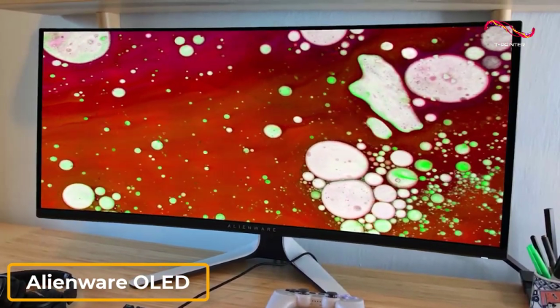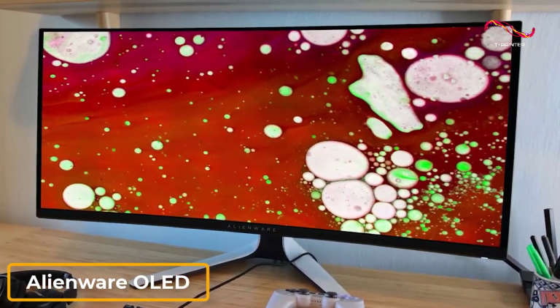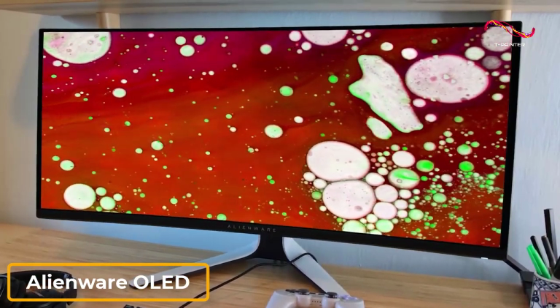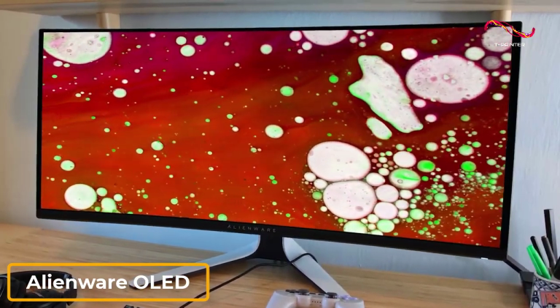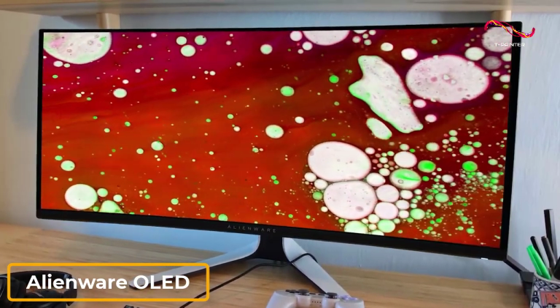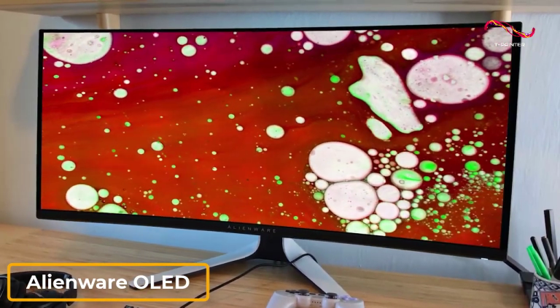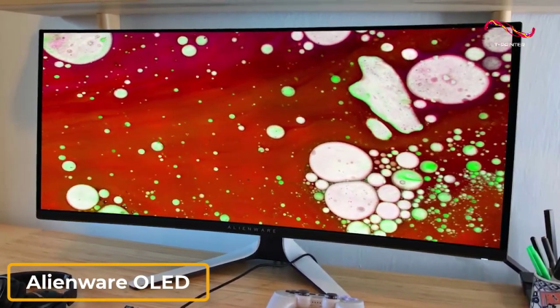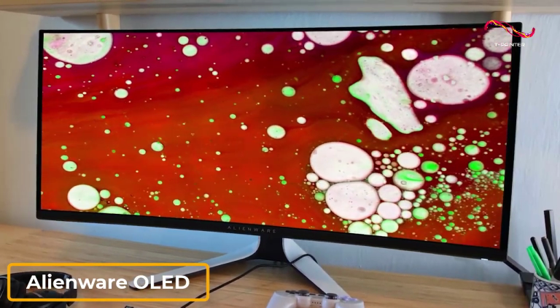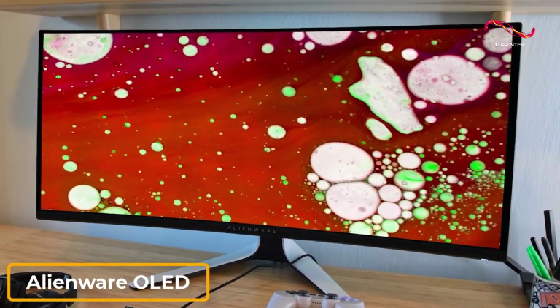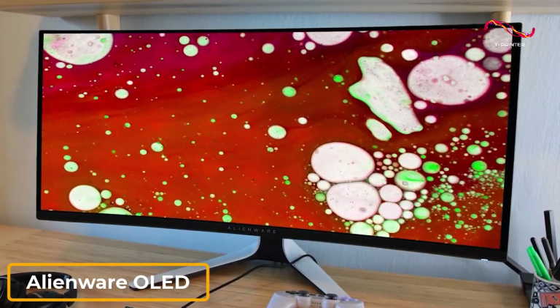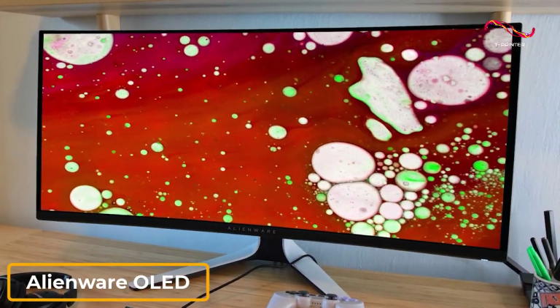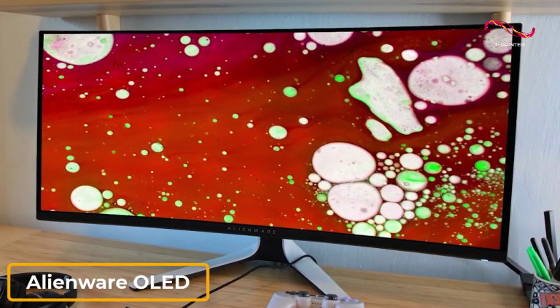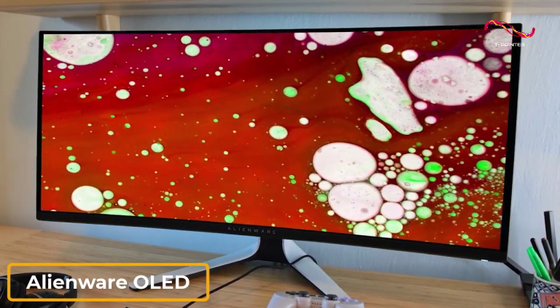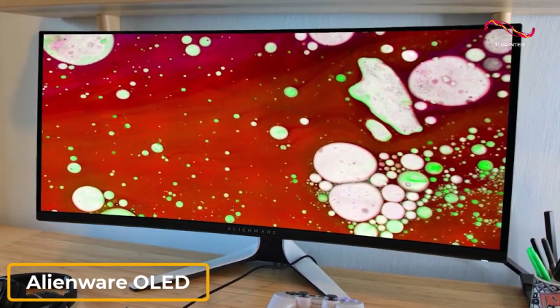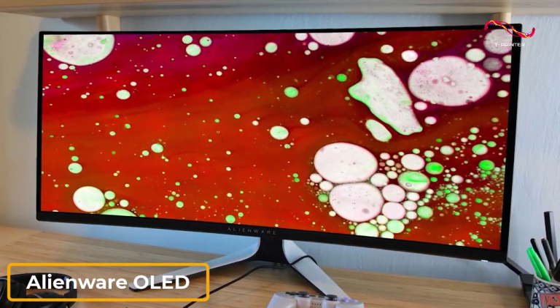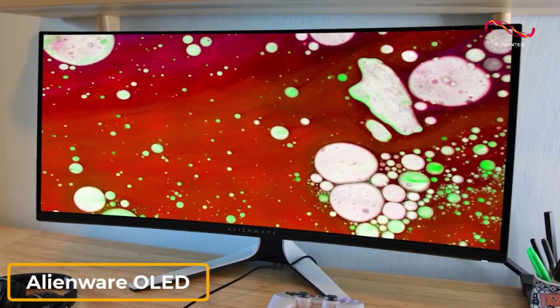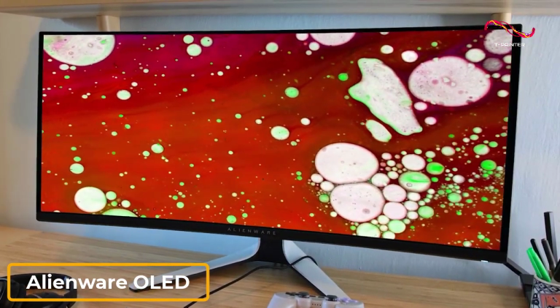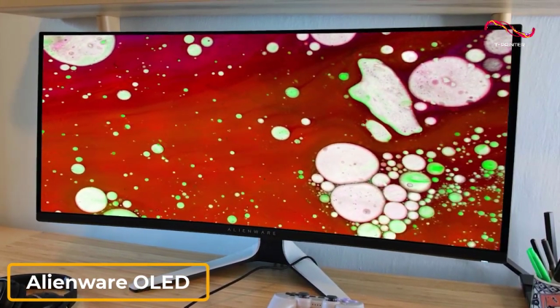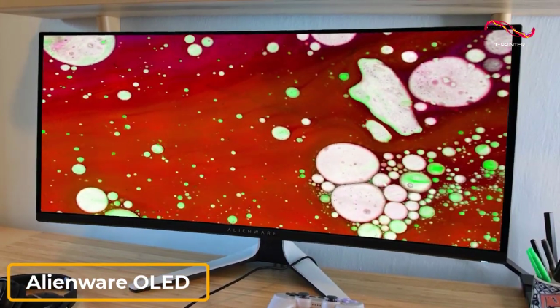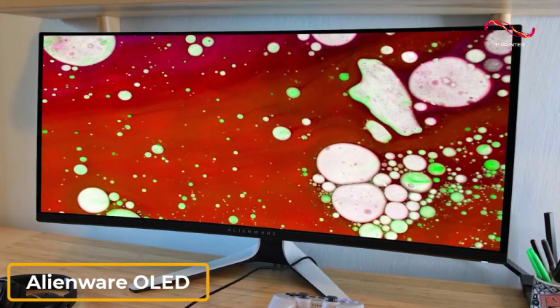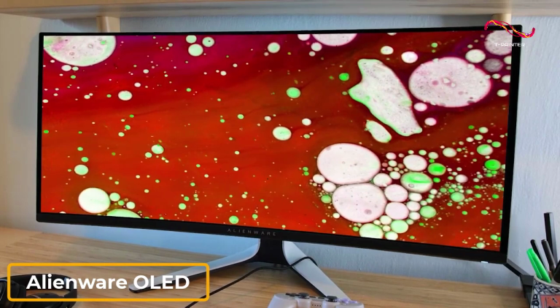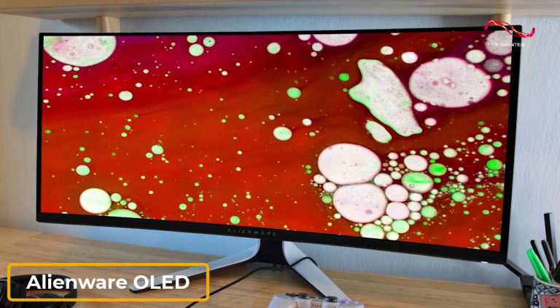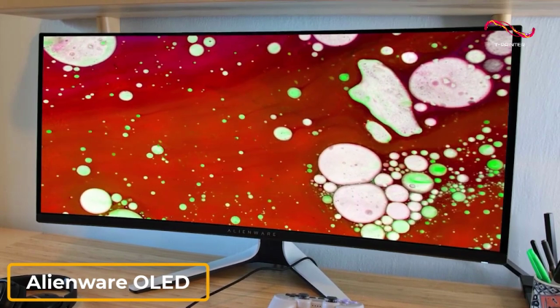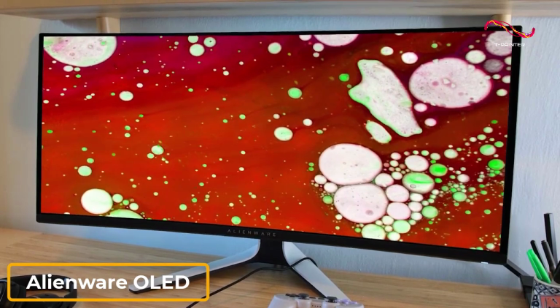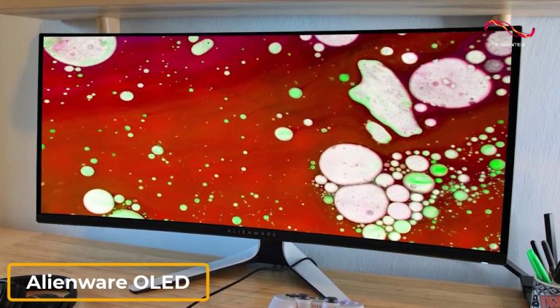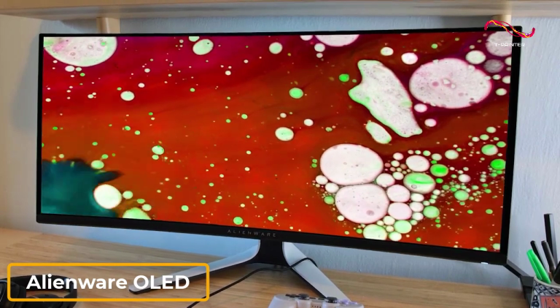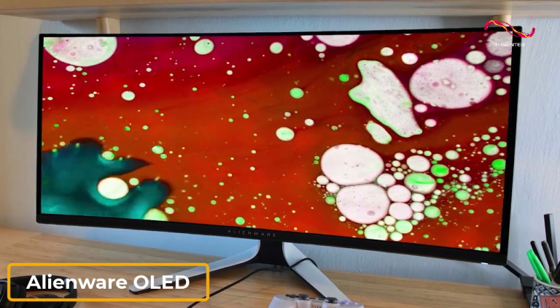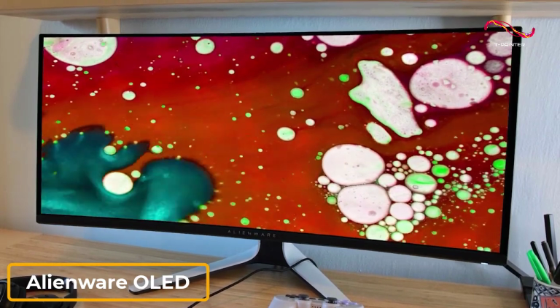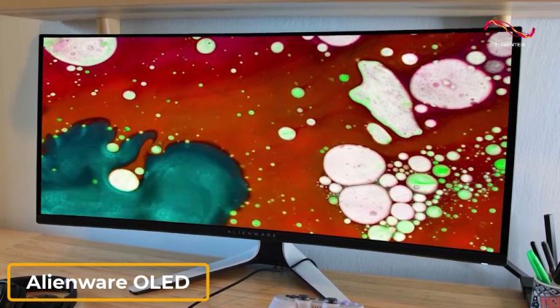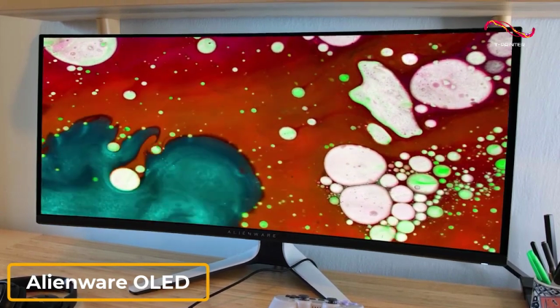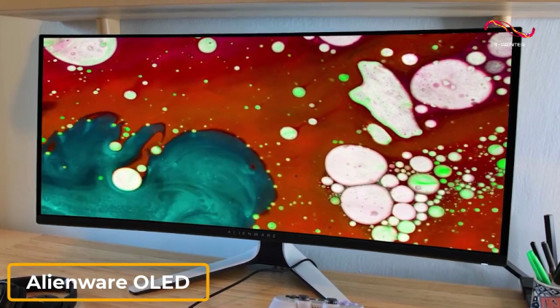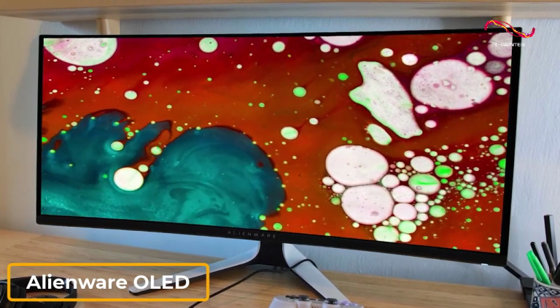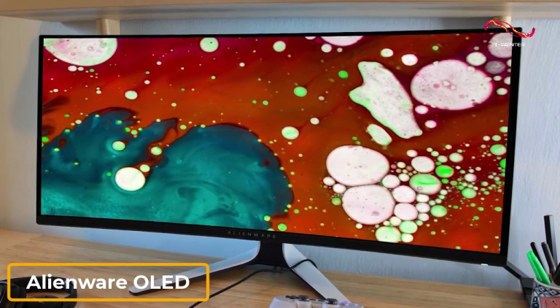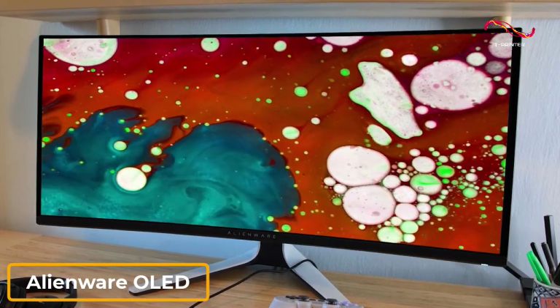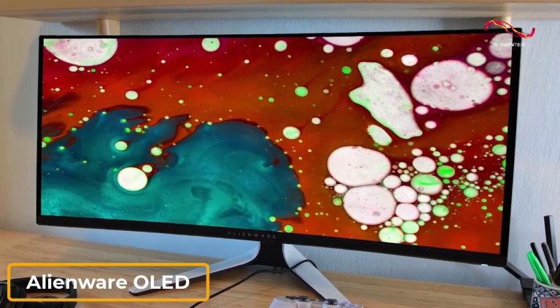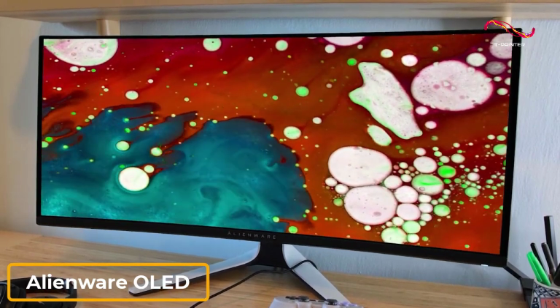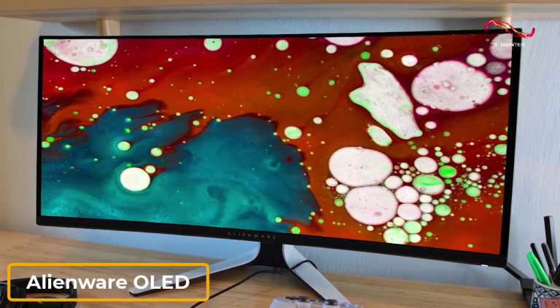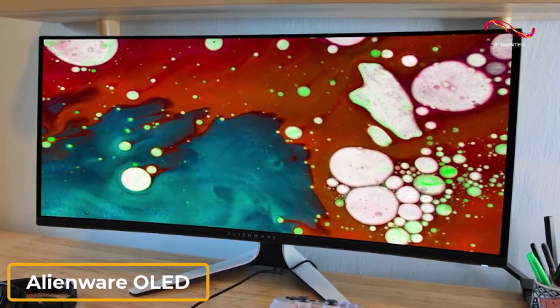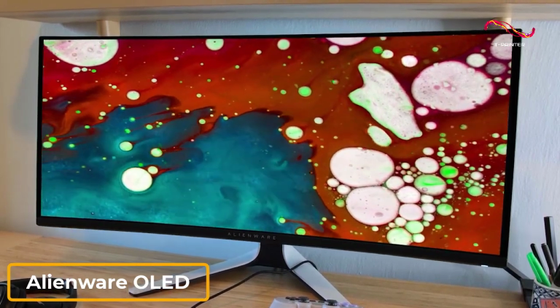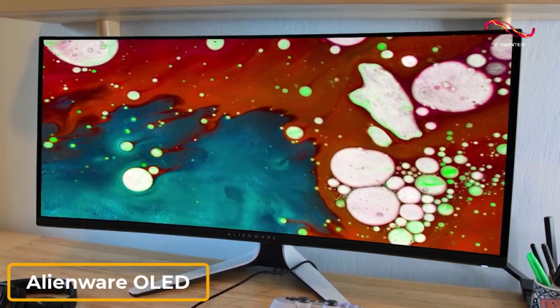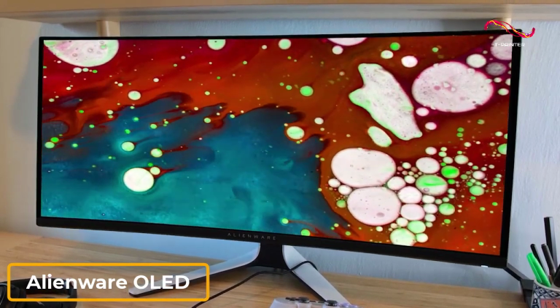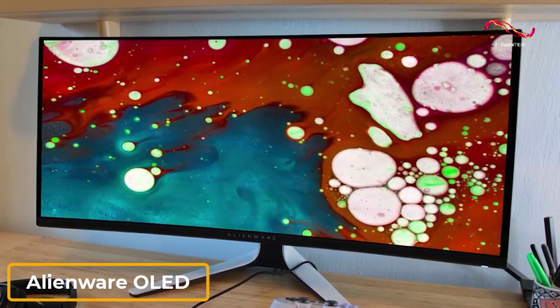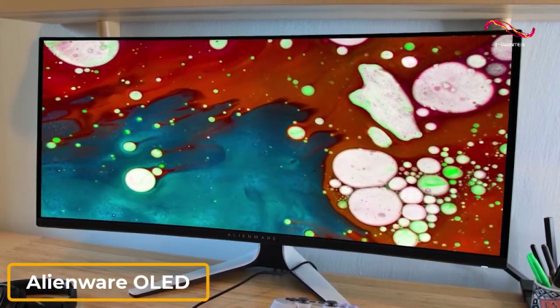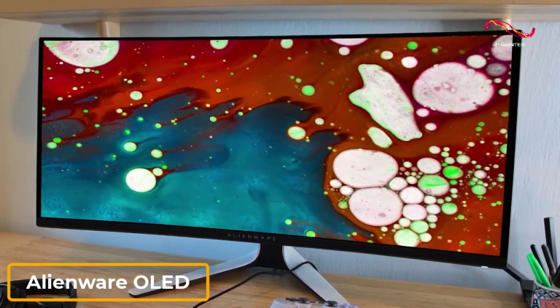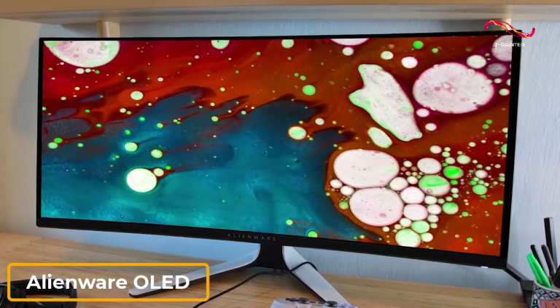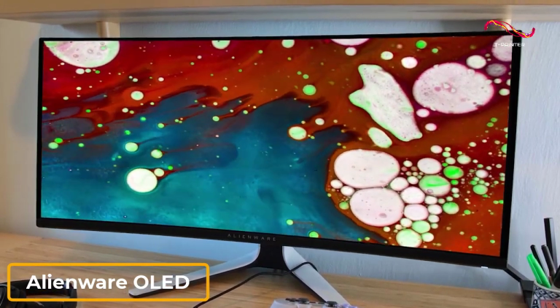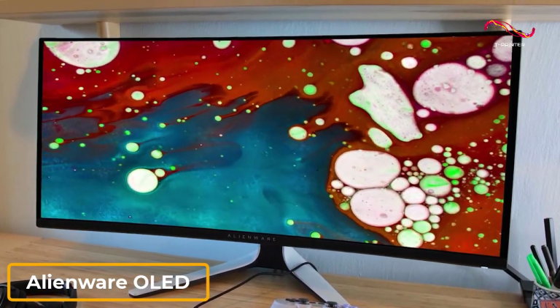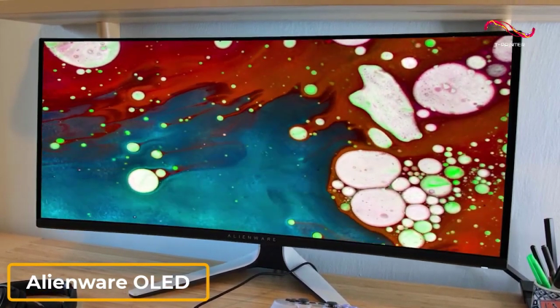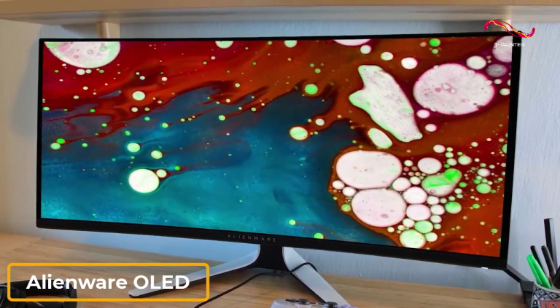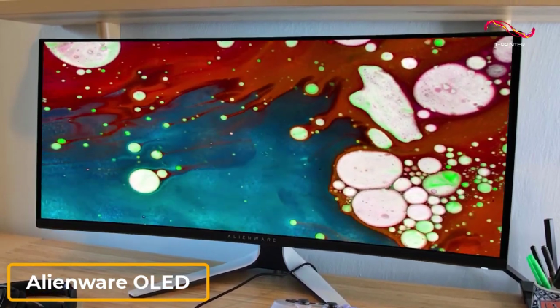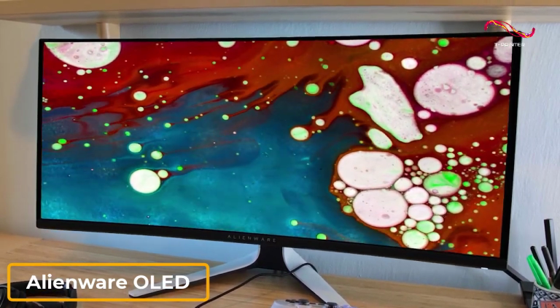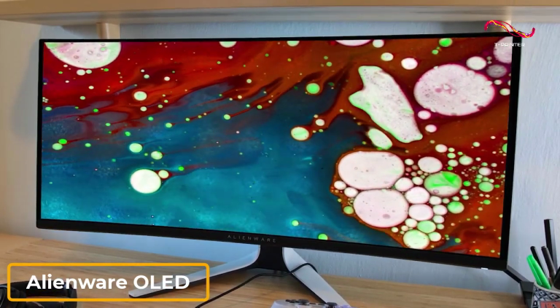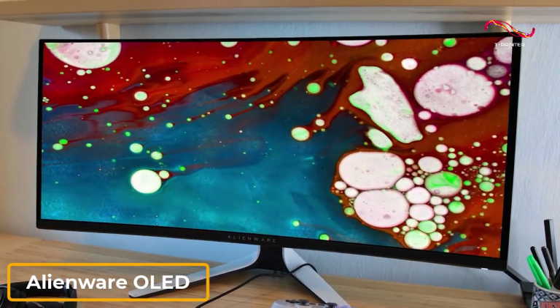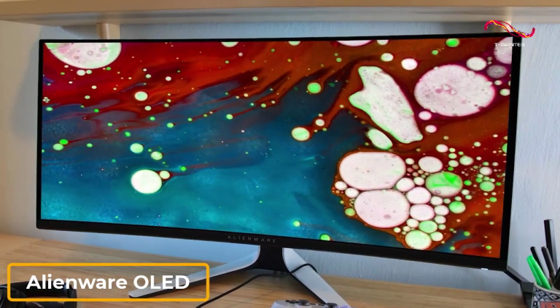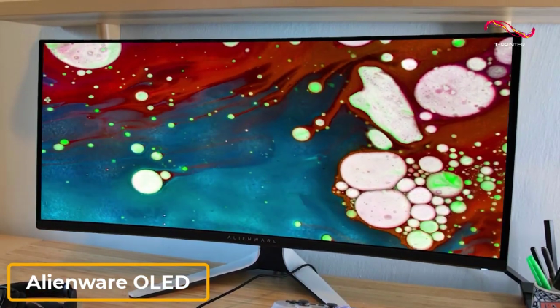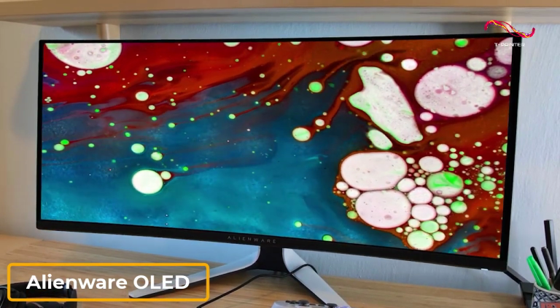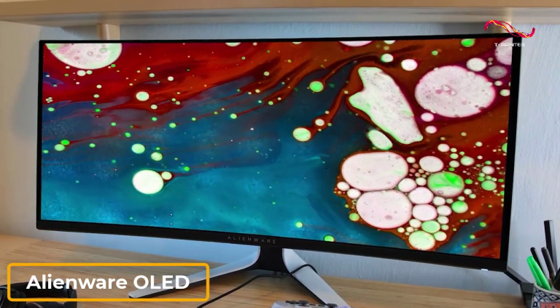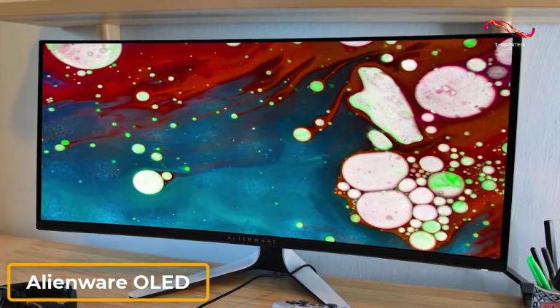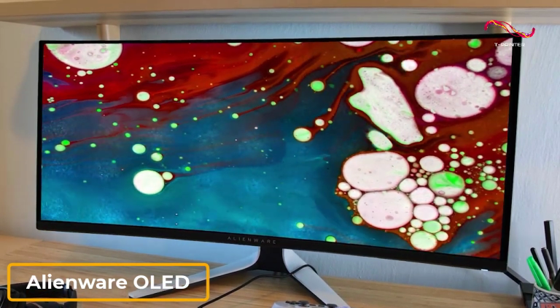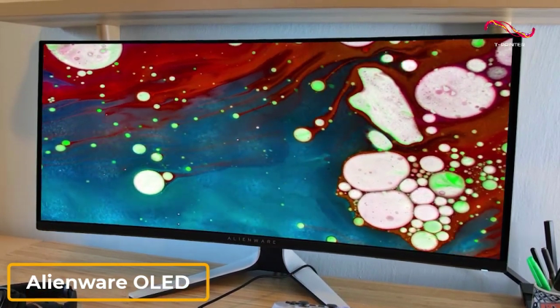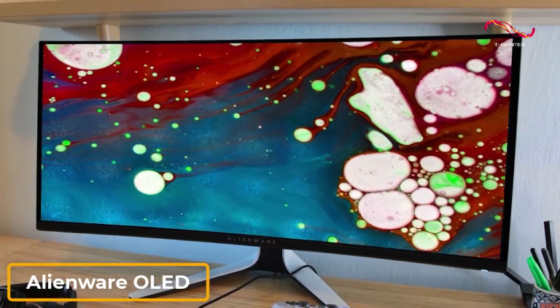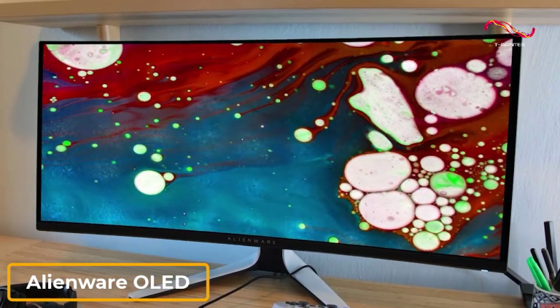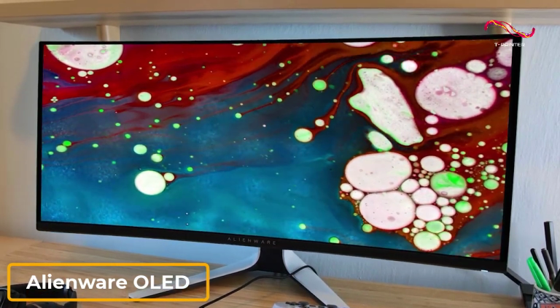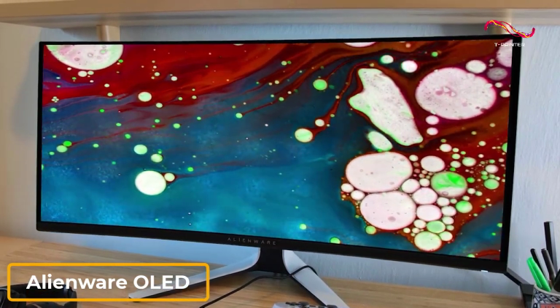If you want a high-end option that provides ample screen space and excellent overall in-game performance, this is an excellent gaming monitor to consider.